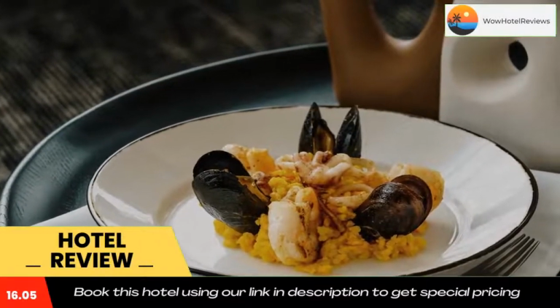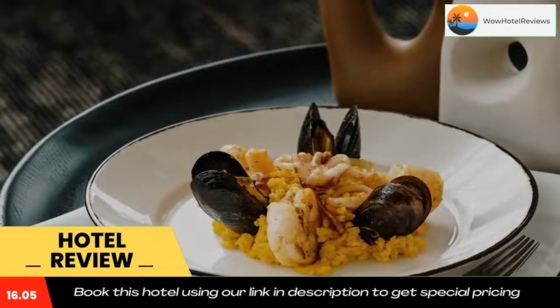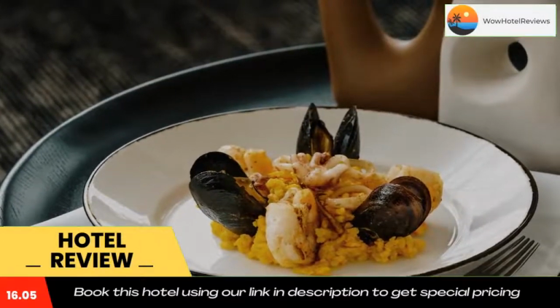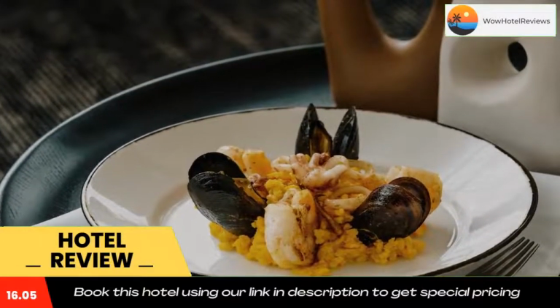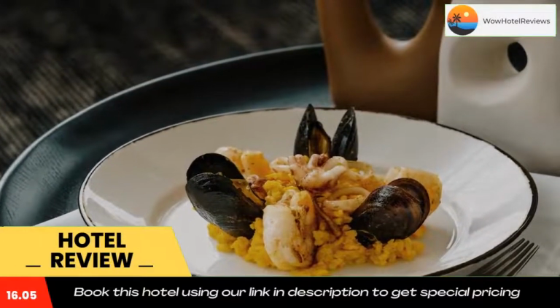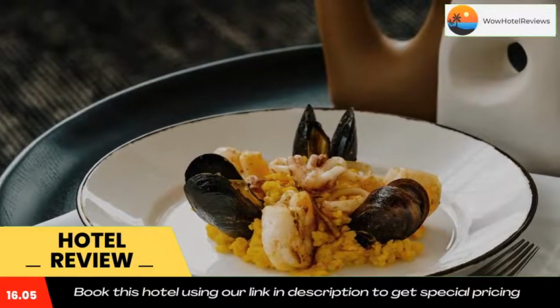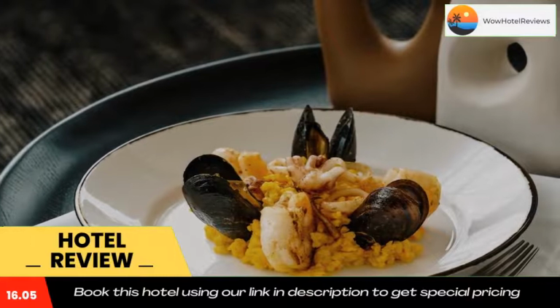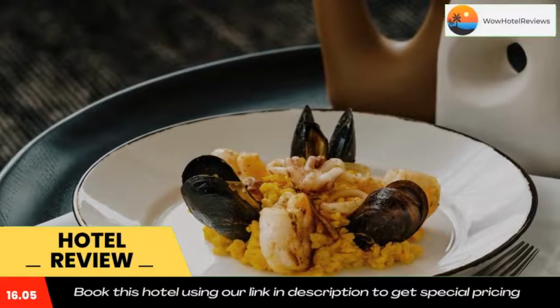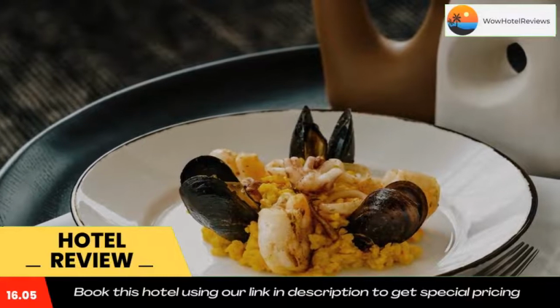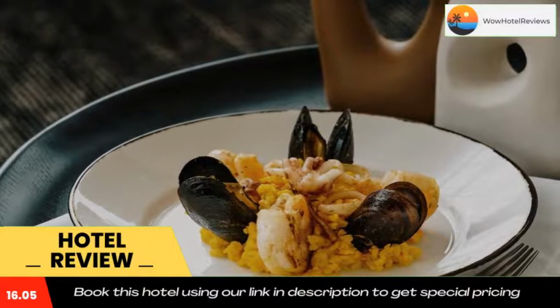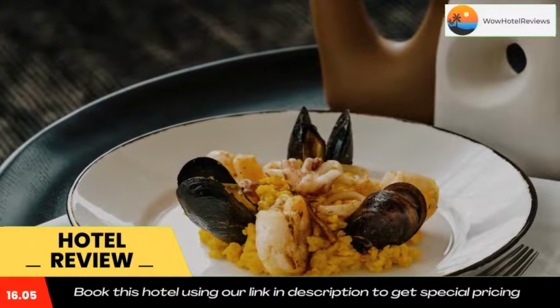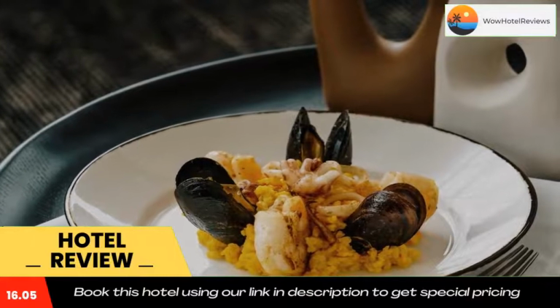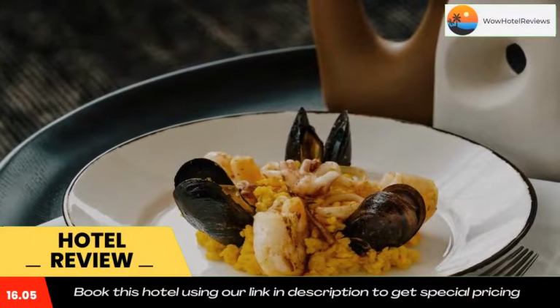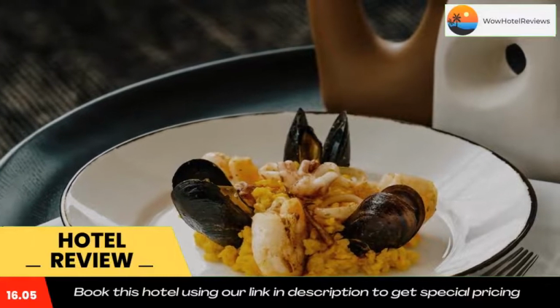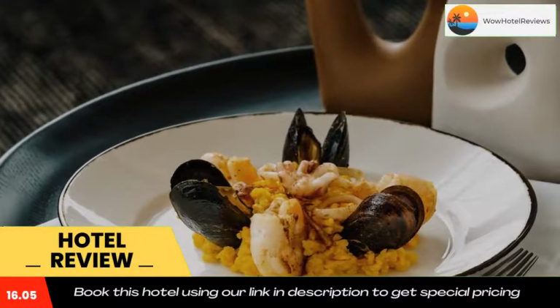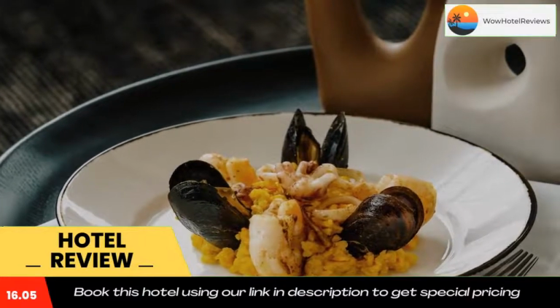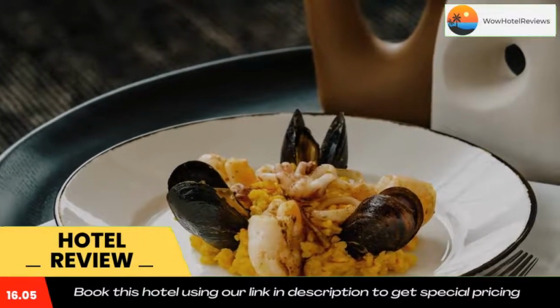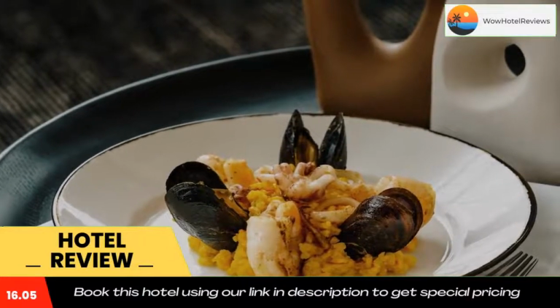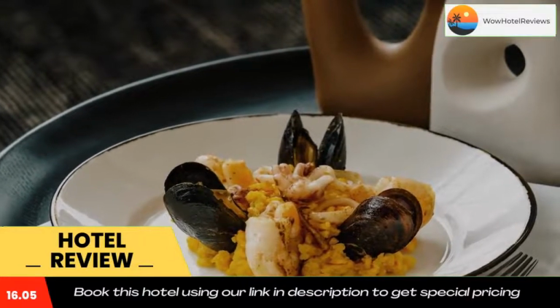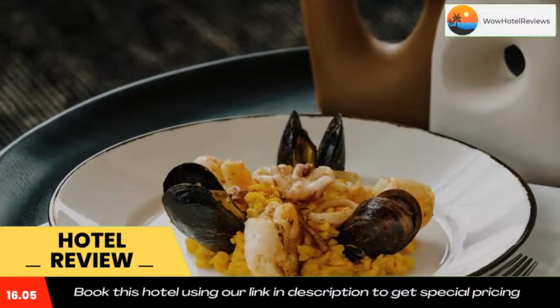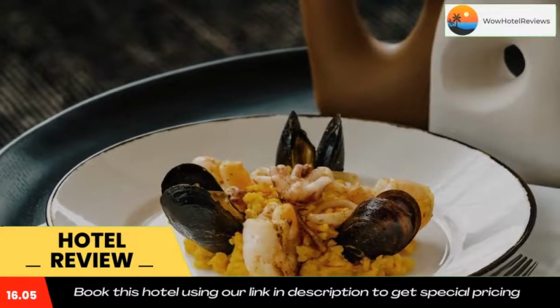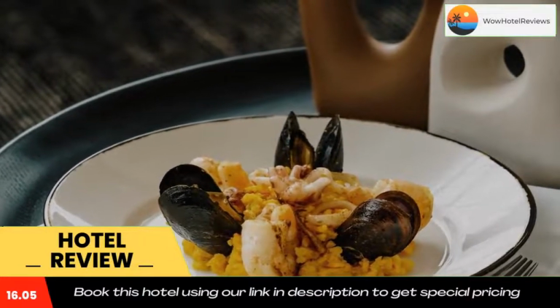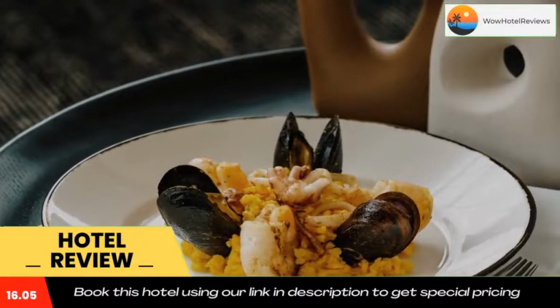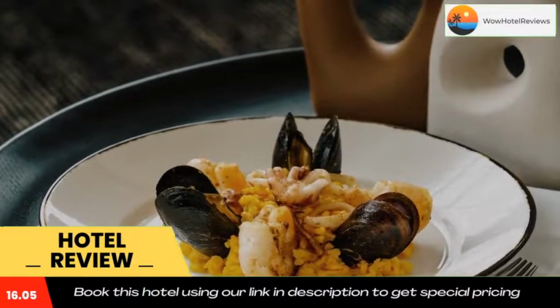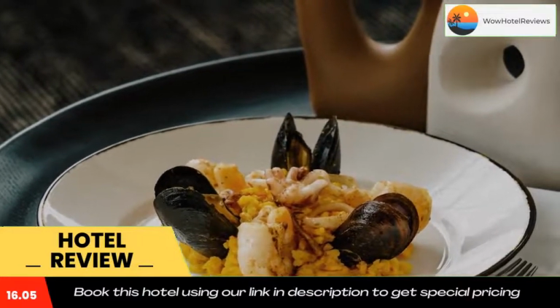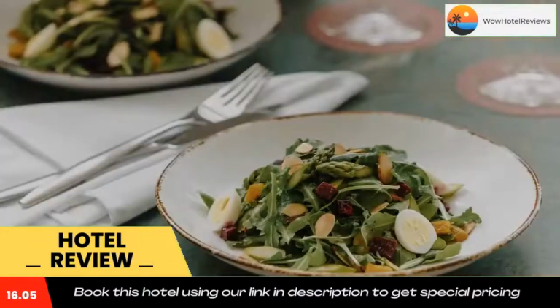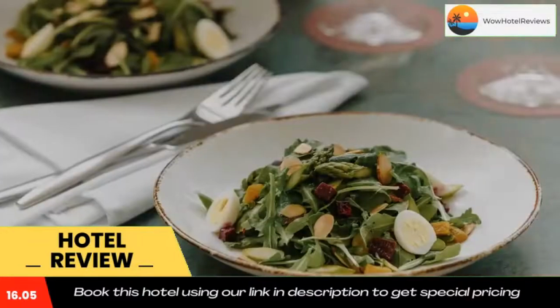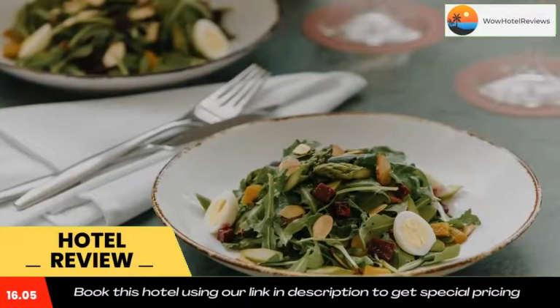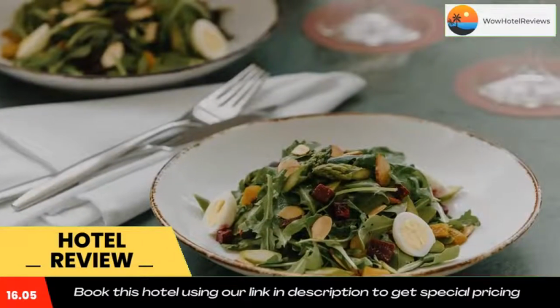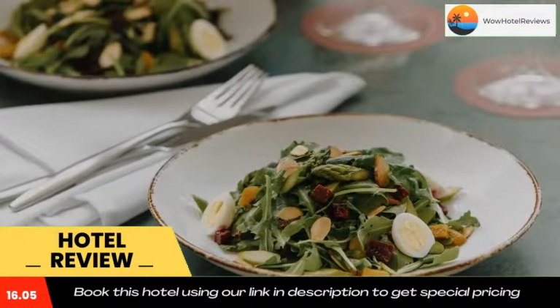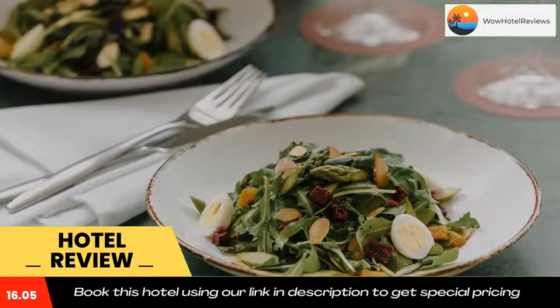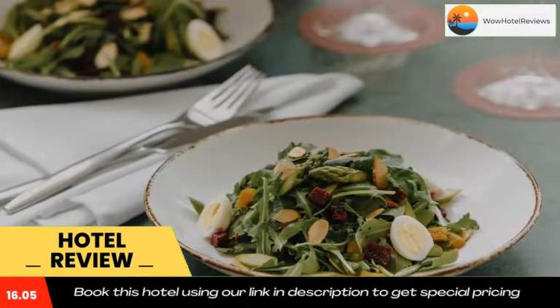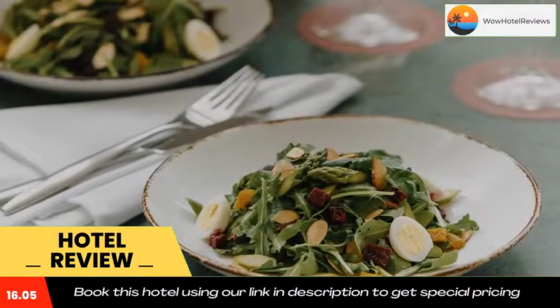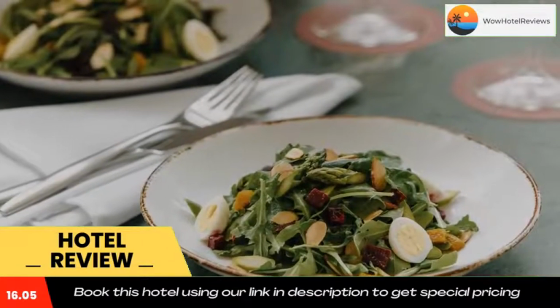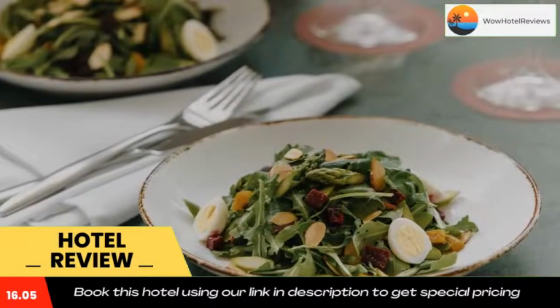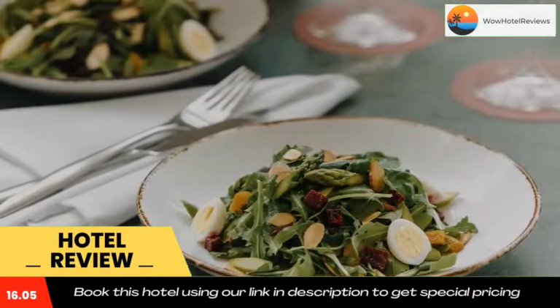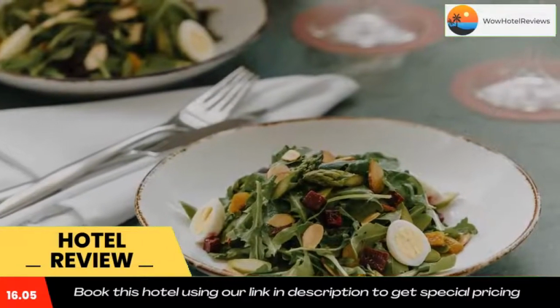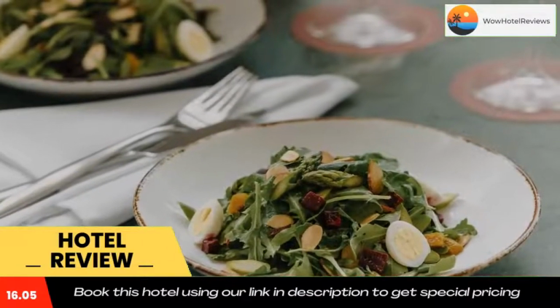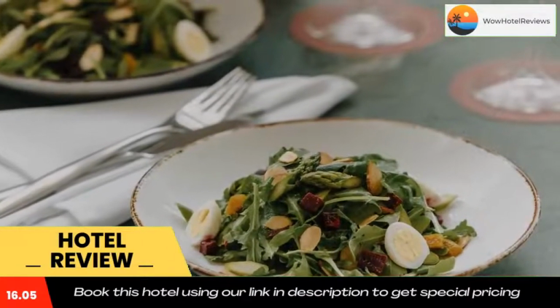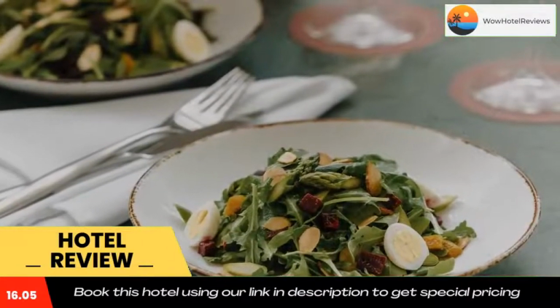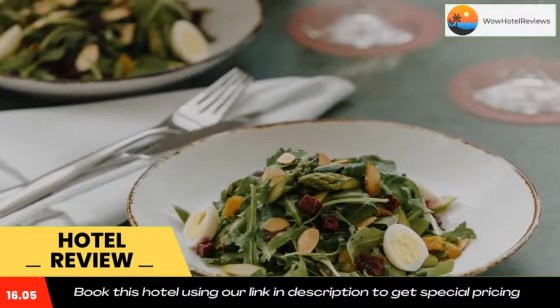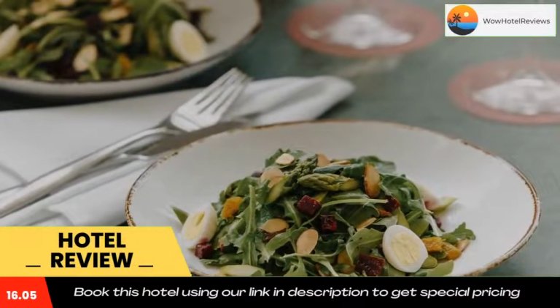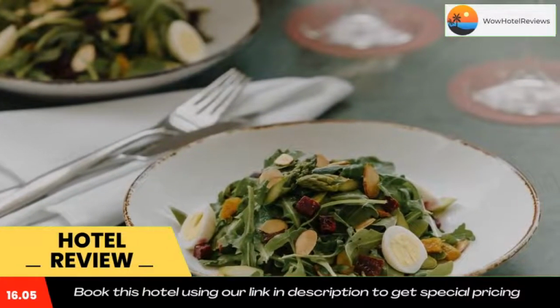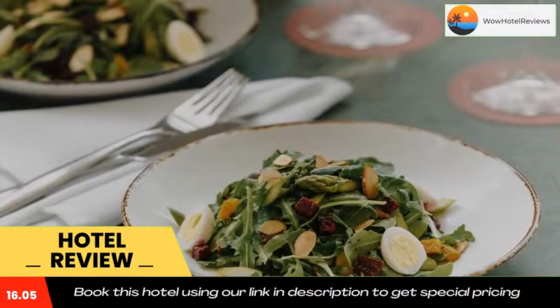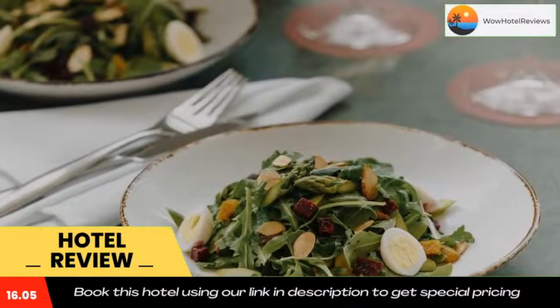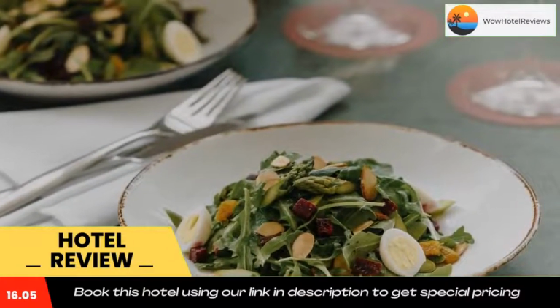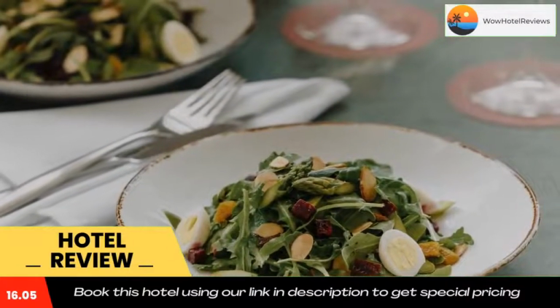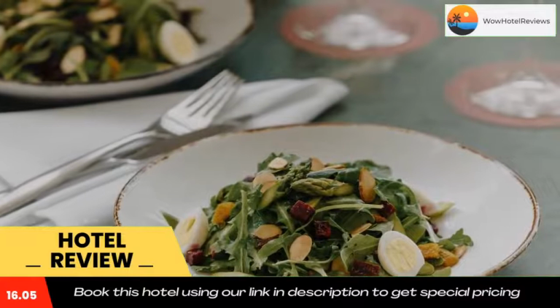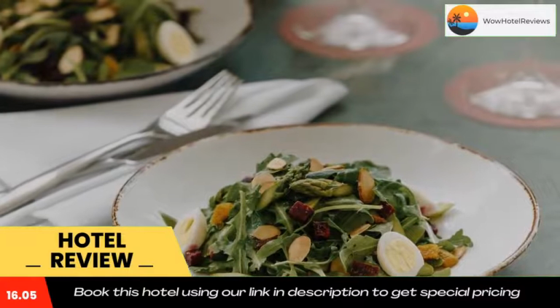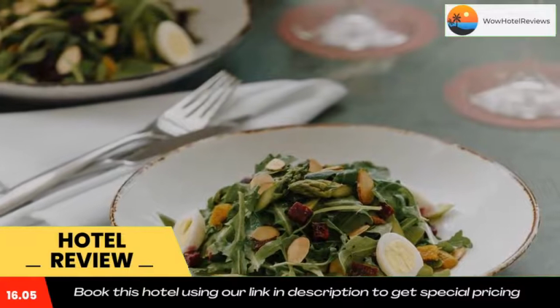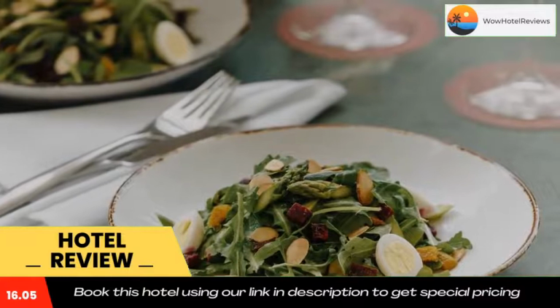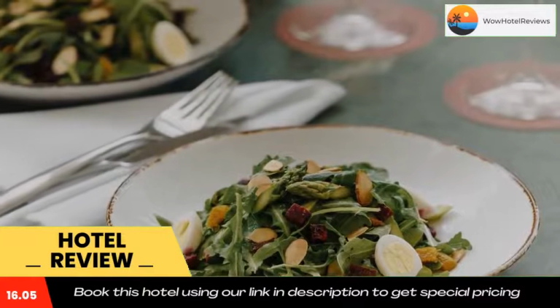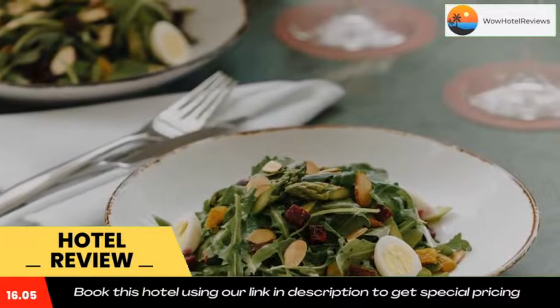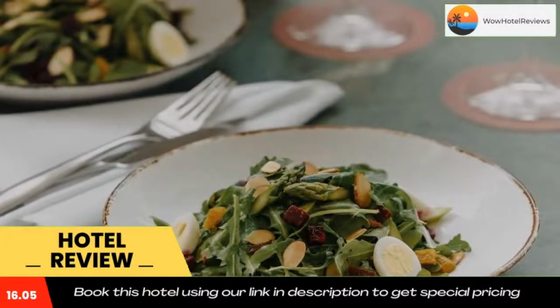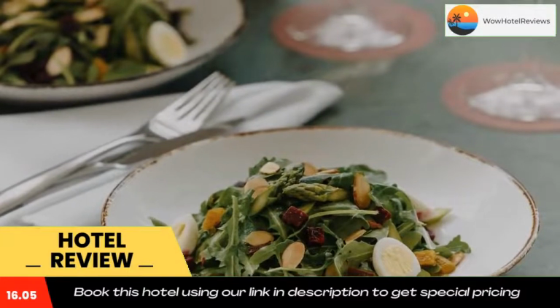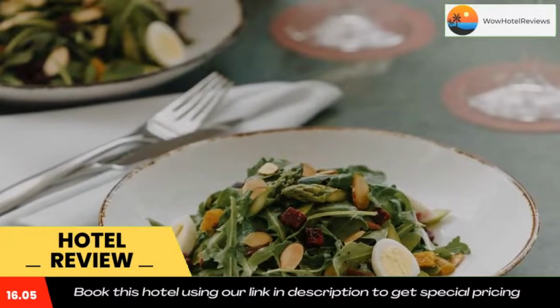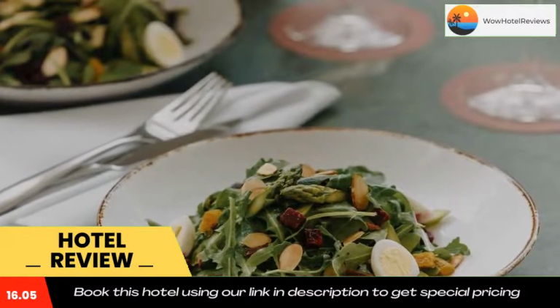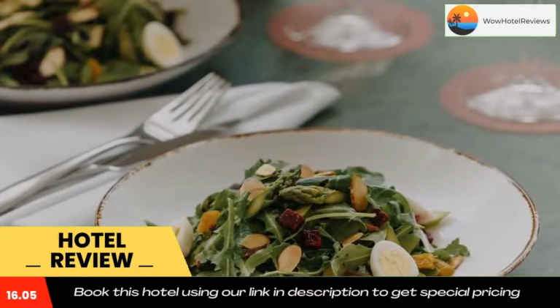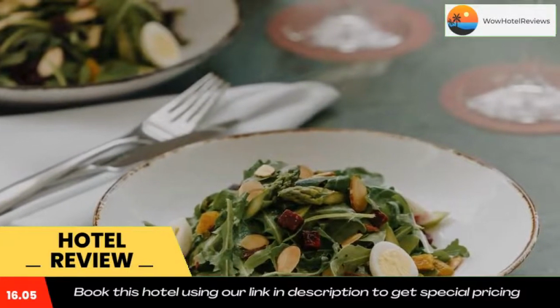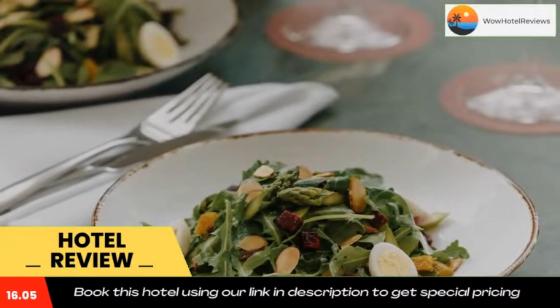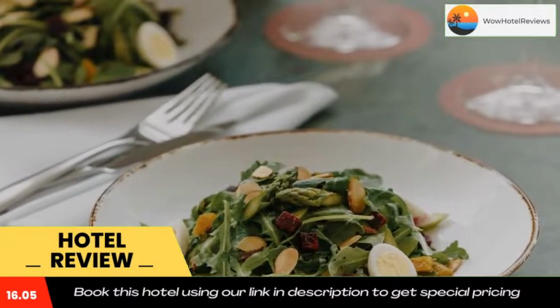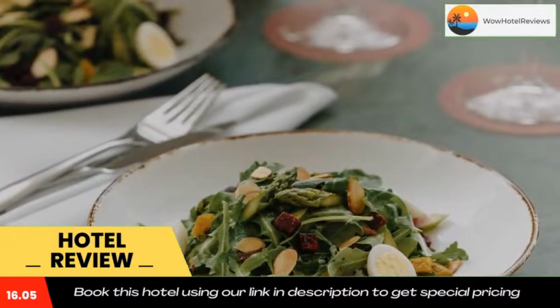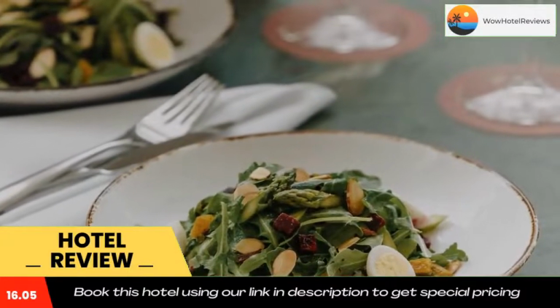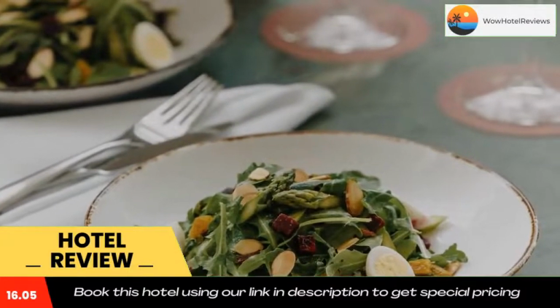The nearest airport is Ronald Reagan Washington National Airport, 12 miles from AC Hotel by Marriott Bethesda Downtown. Use our link in the description to get a special discount on this hotel. Don't forget to like and subscribe to our channel.